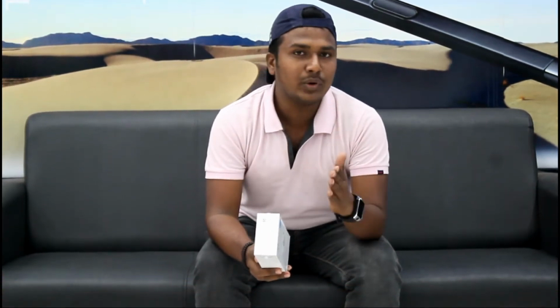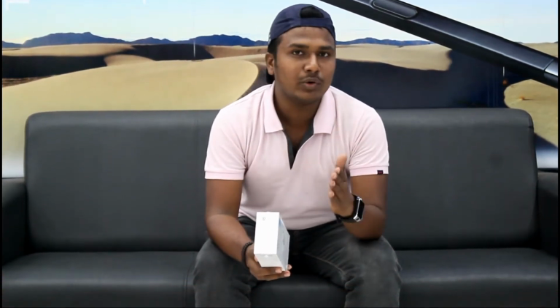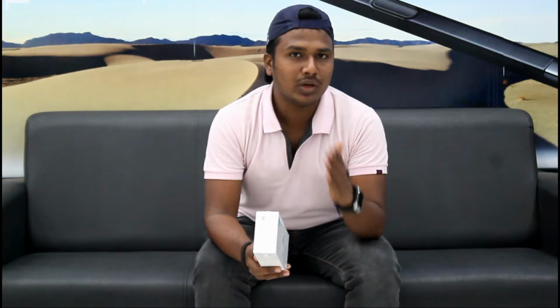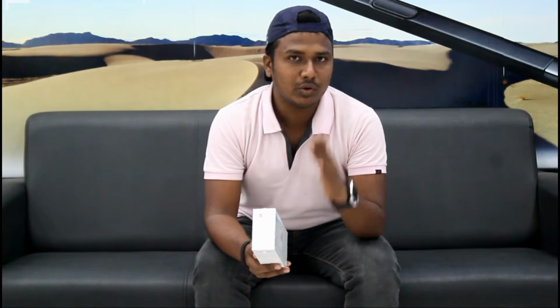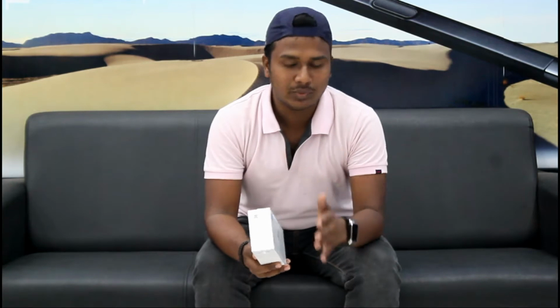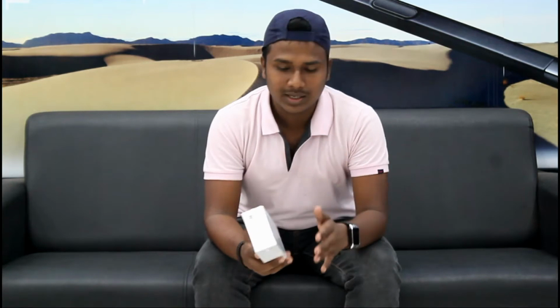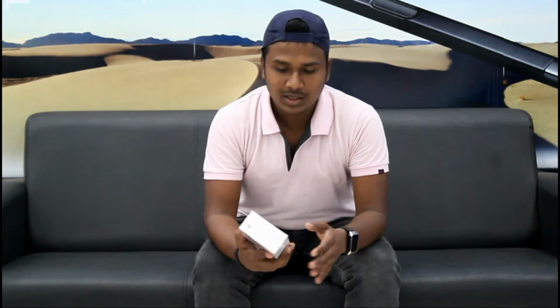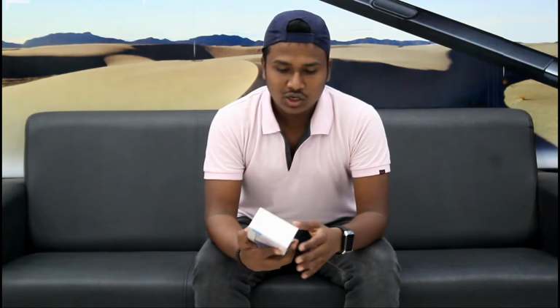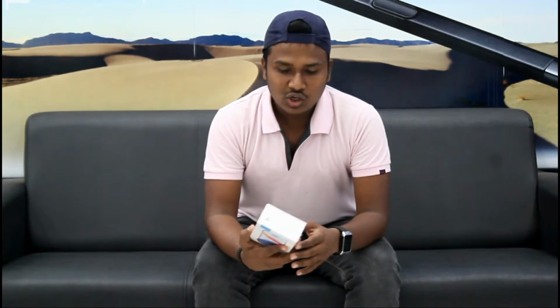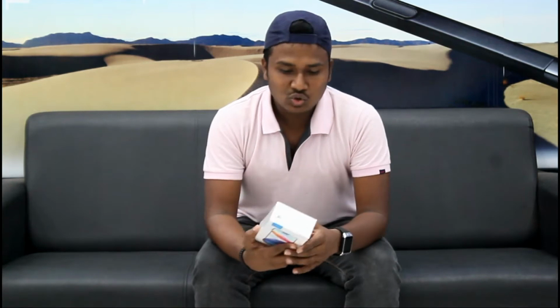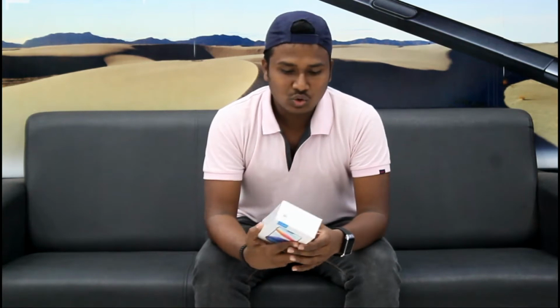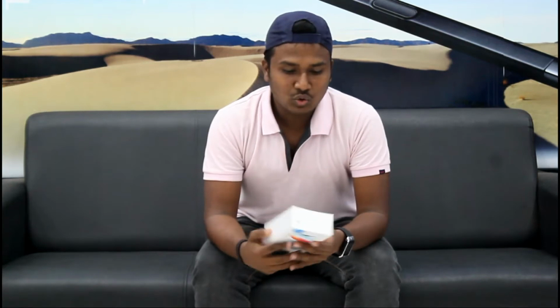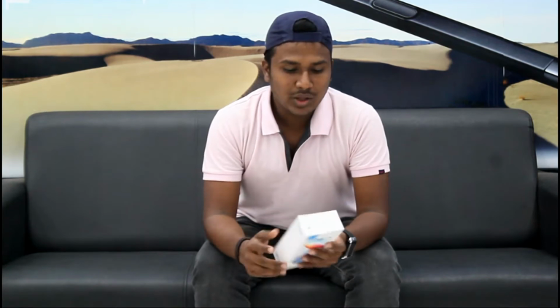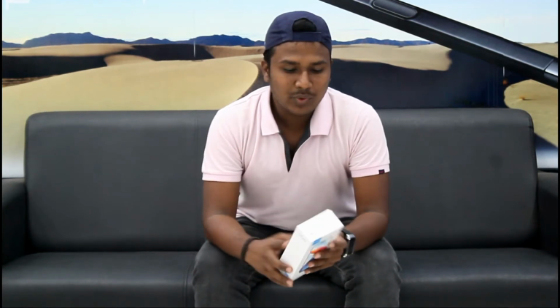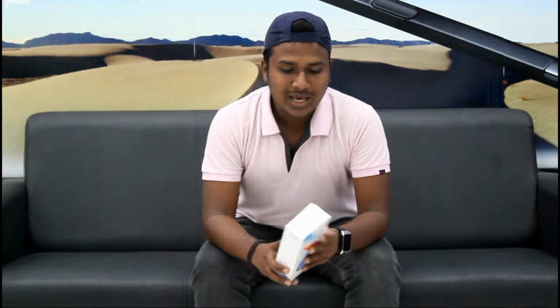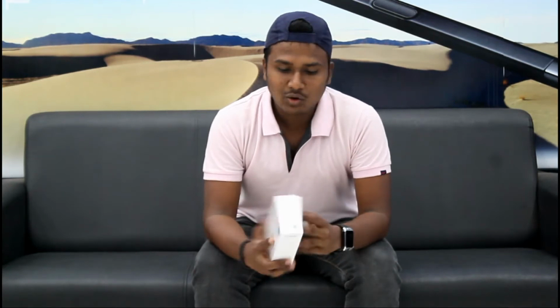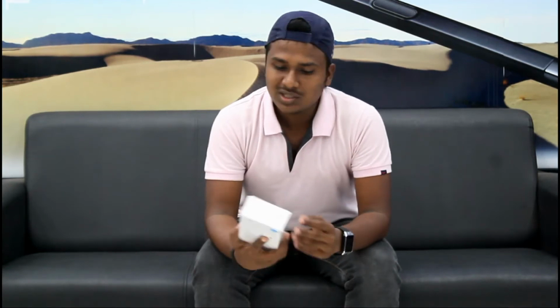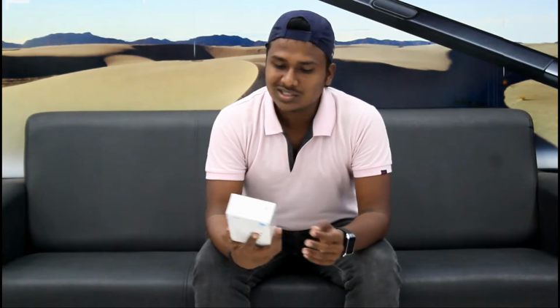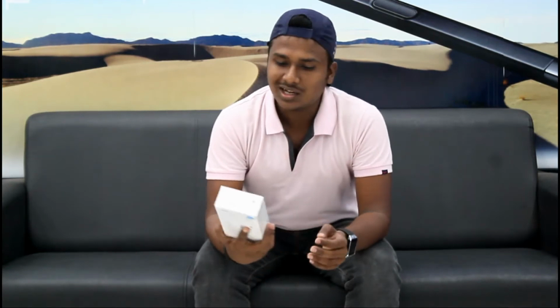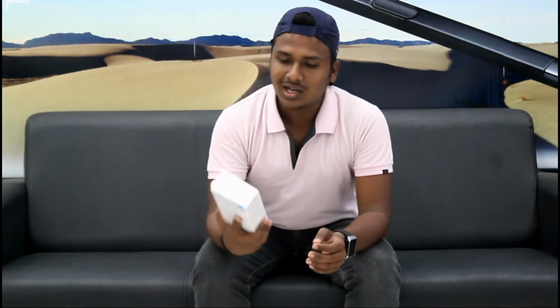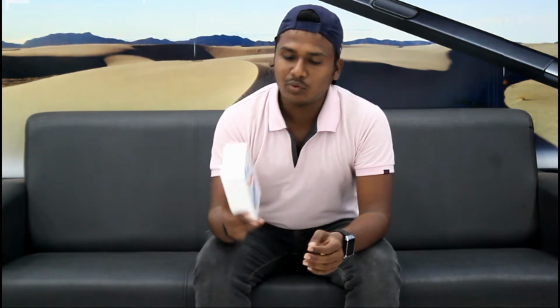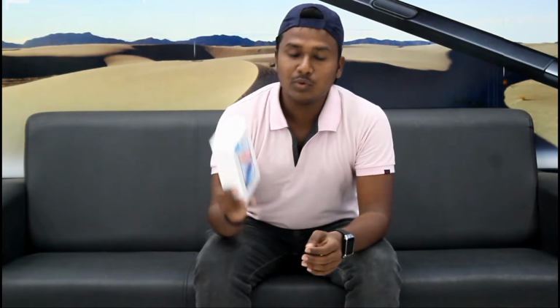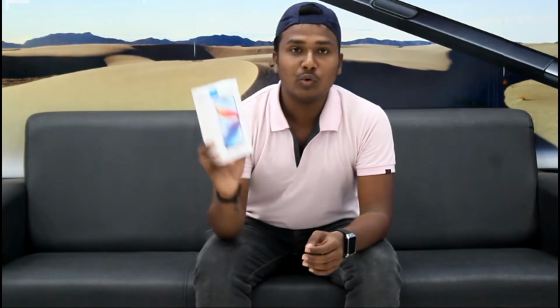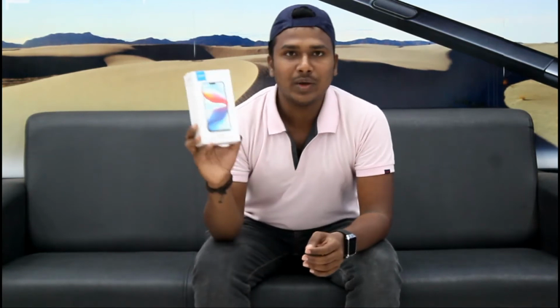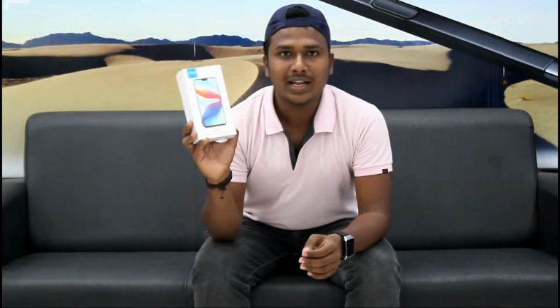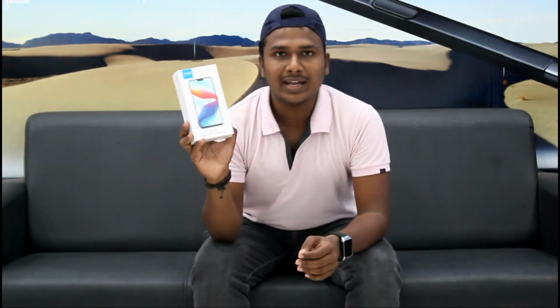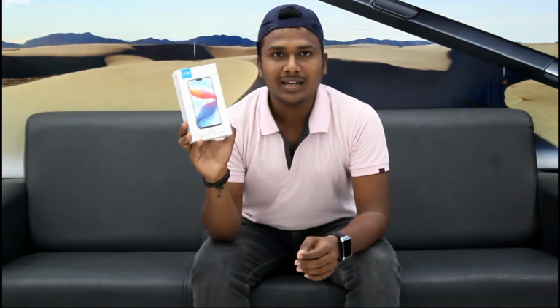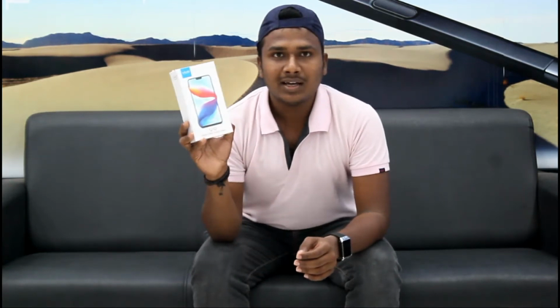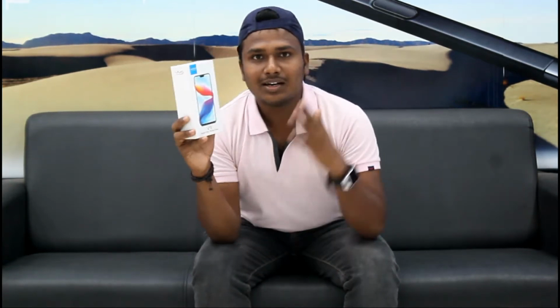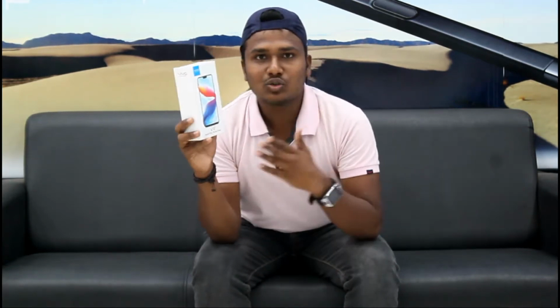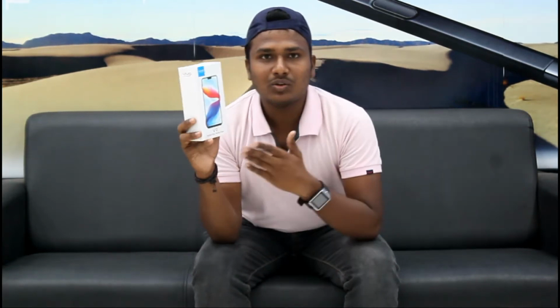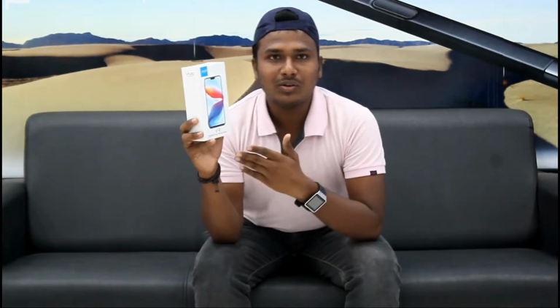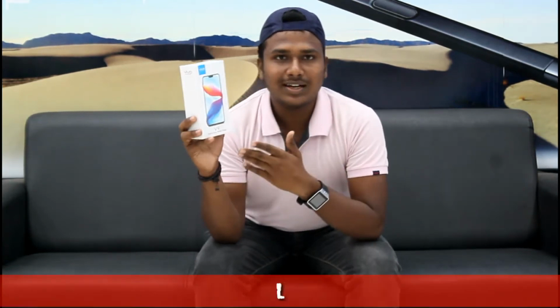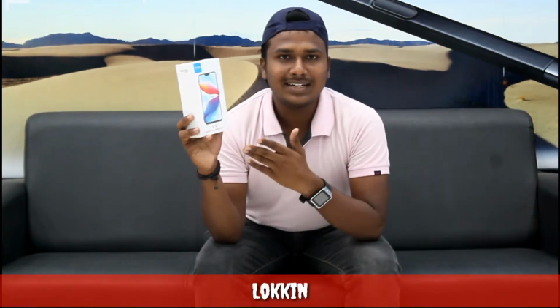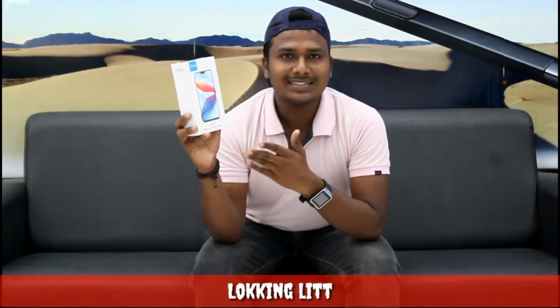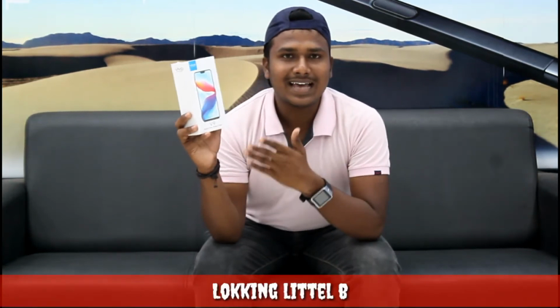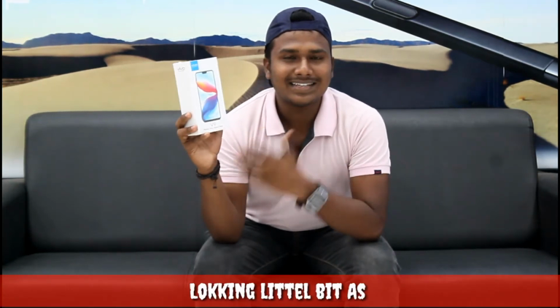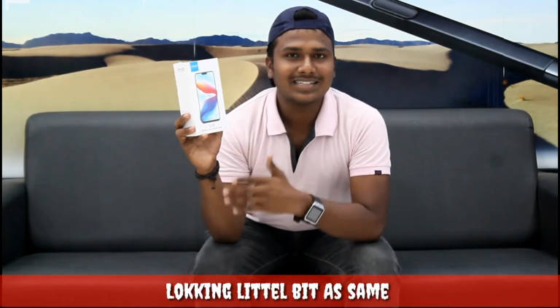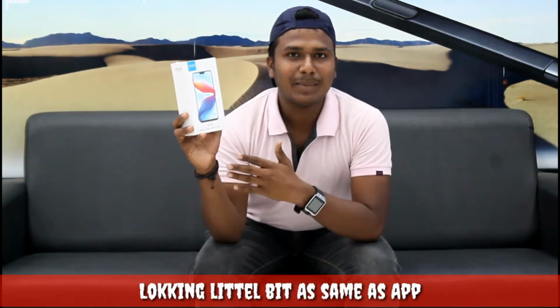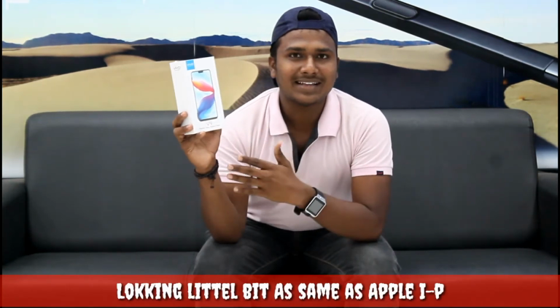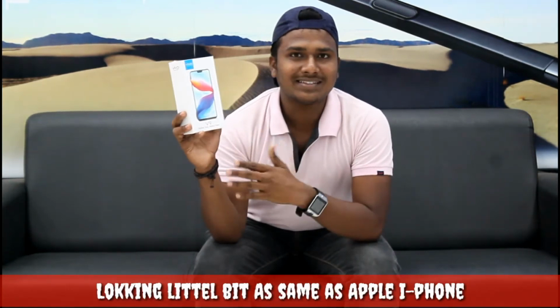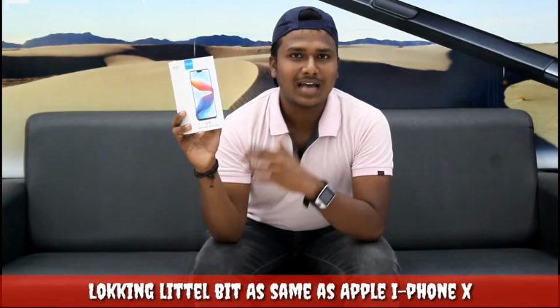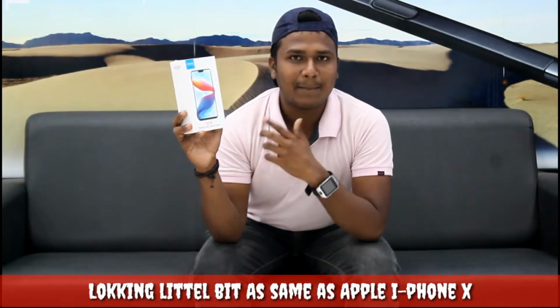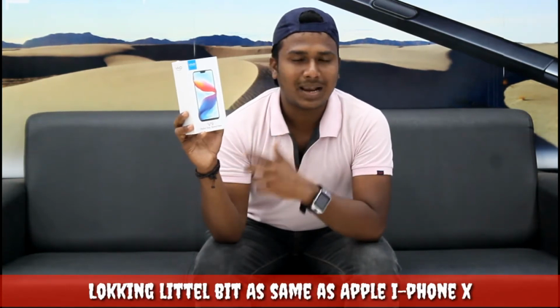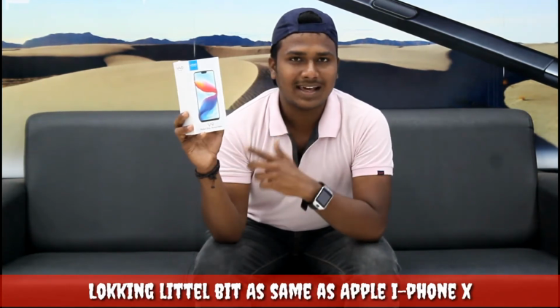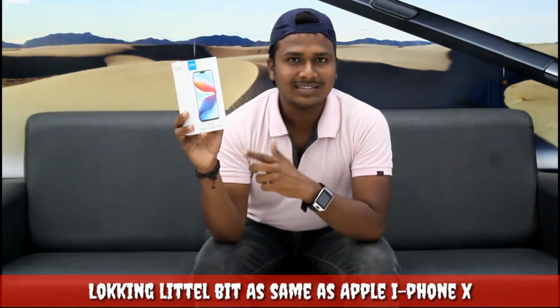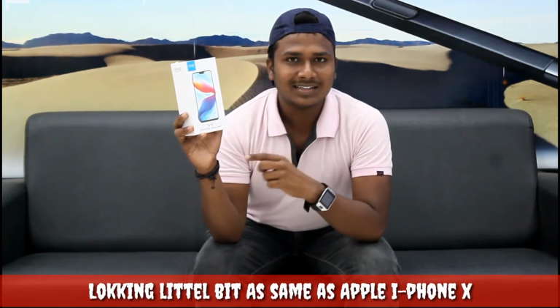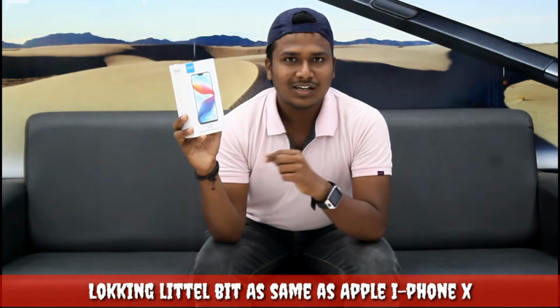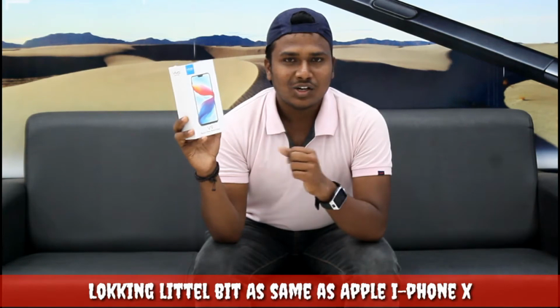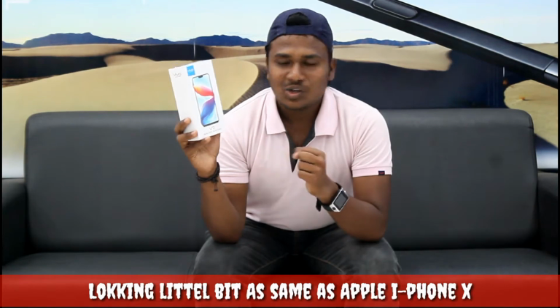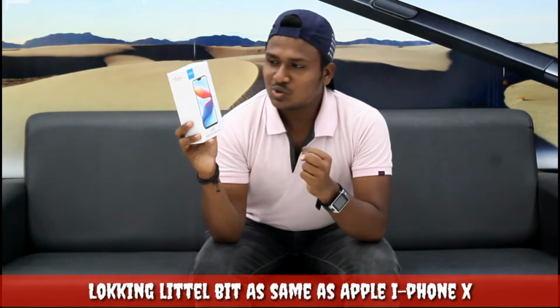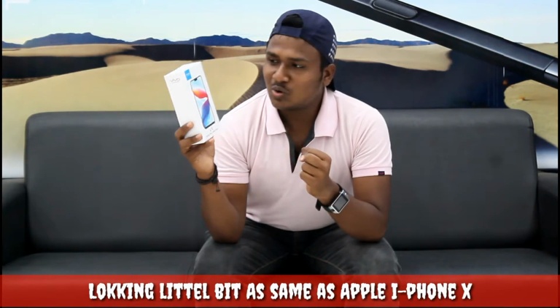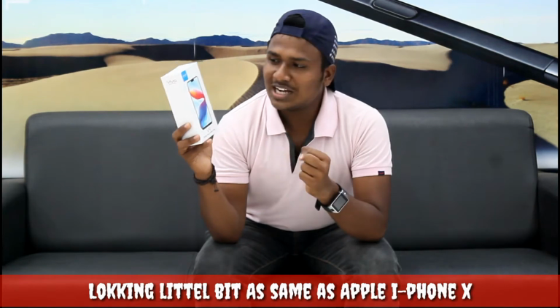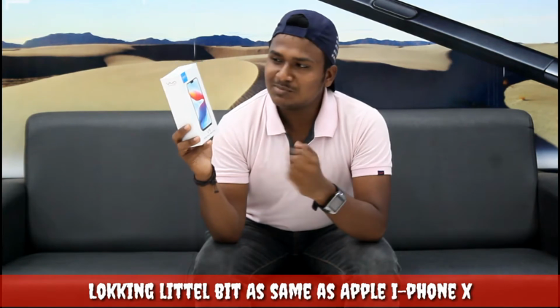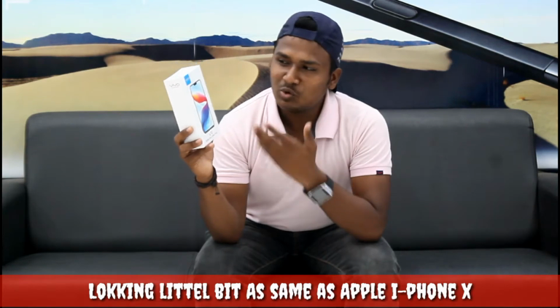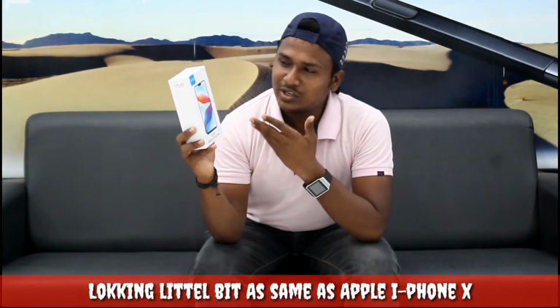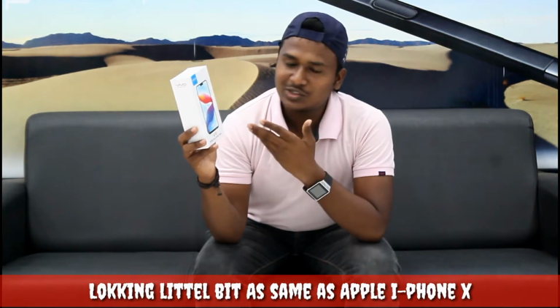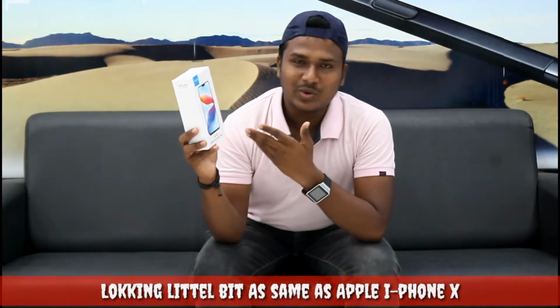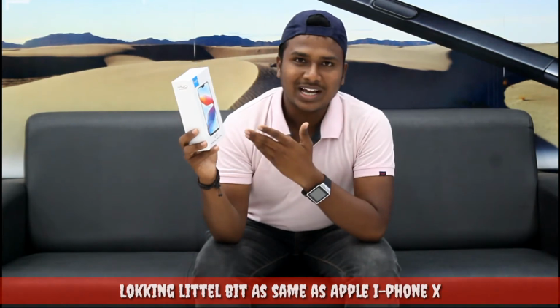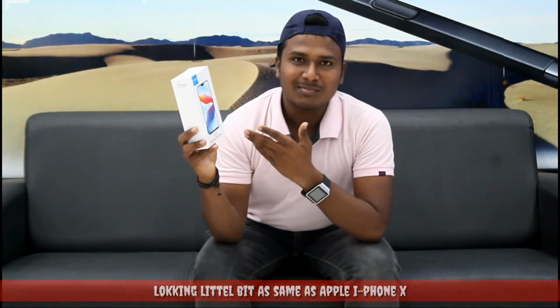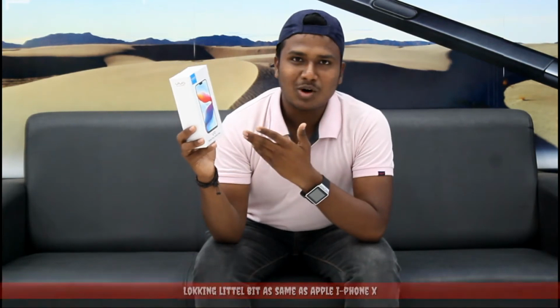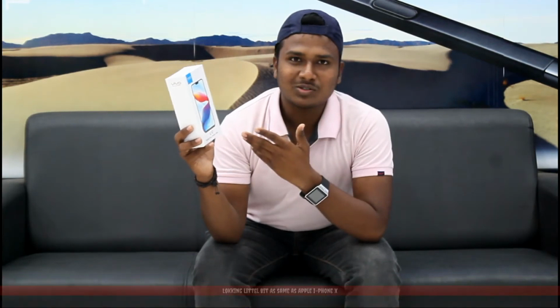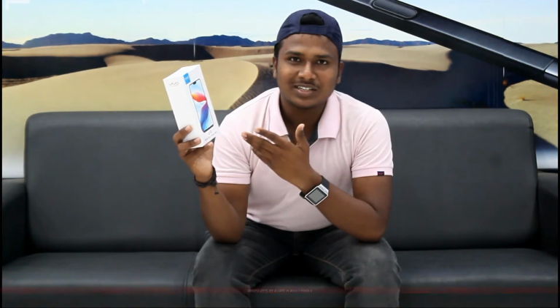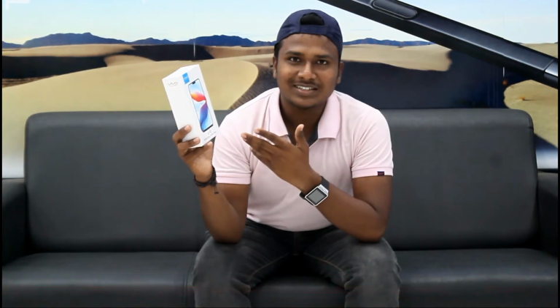So today we have the Vivo V9, which looks the same as the Apple iPhone X. Let's move to its quick unboxing.